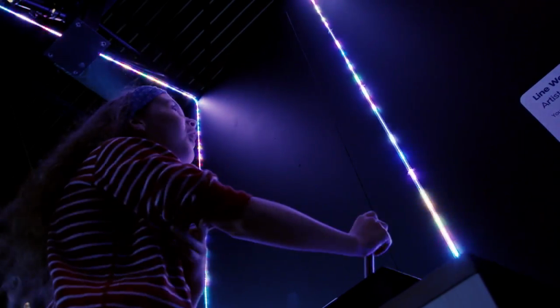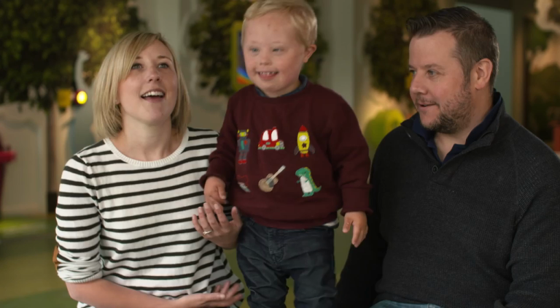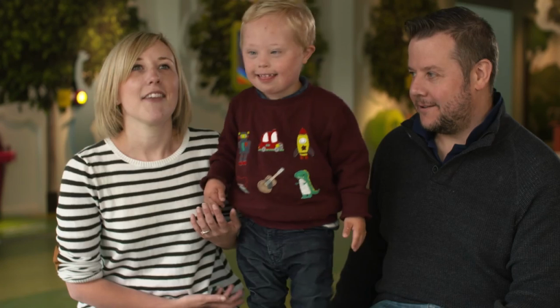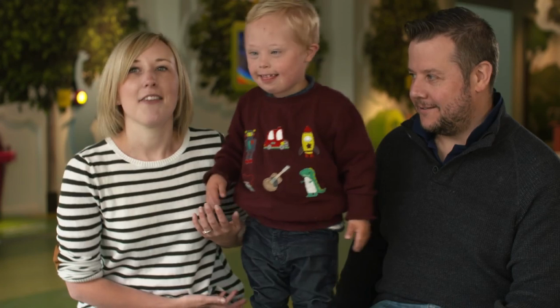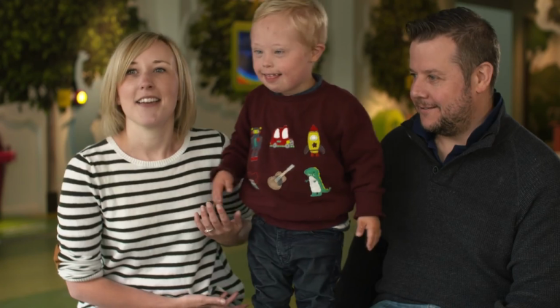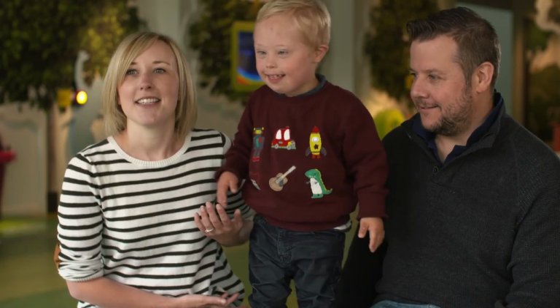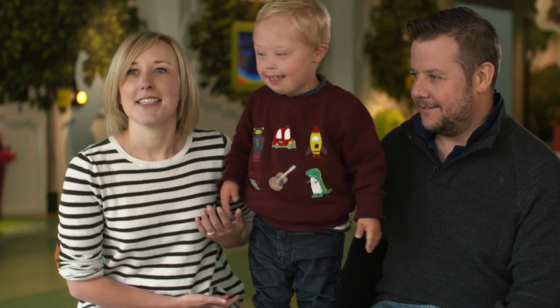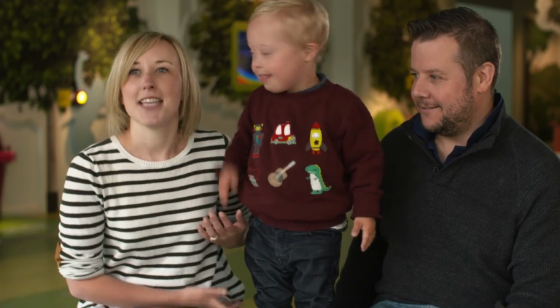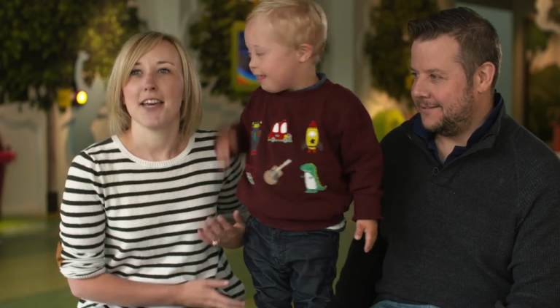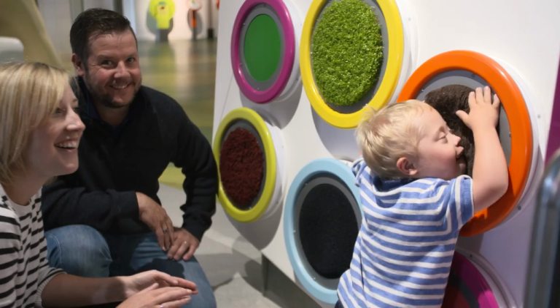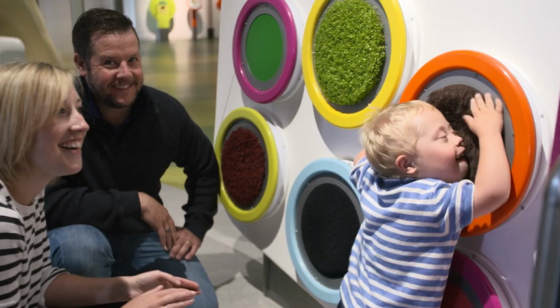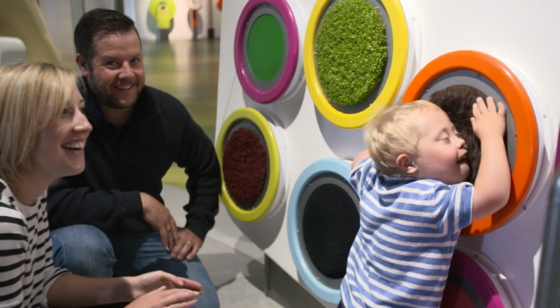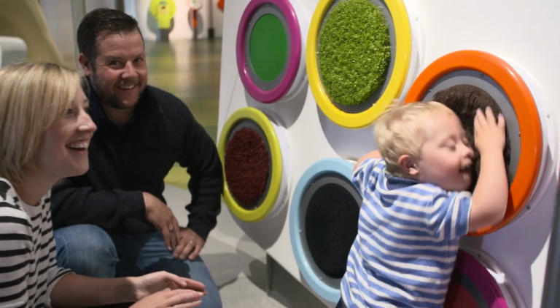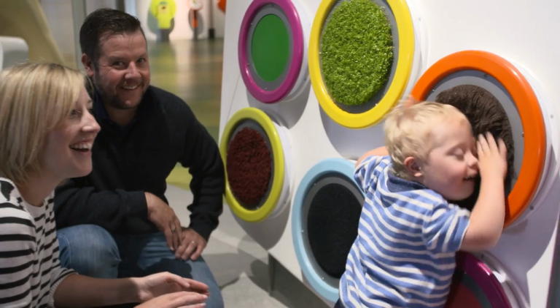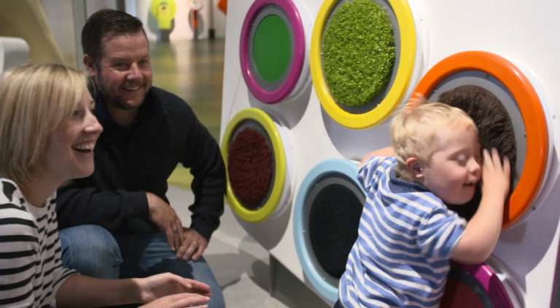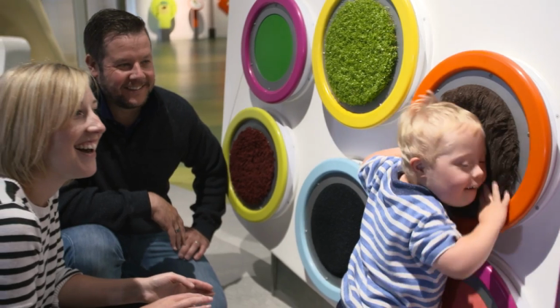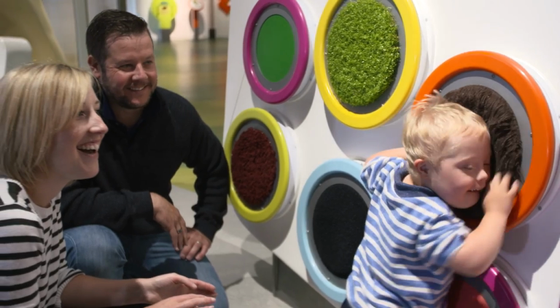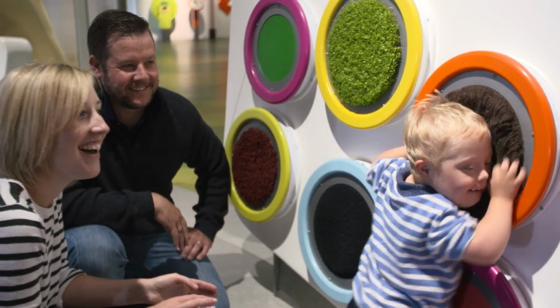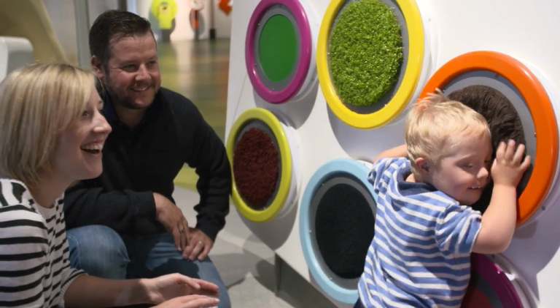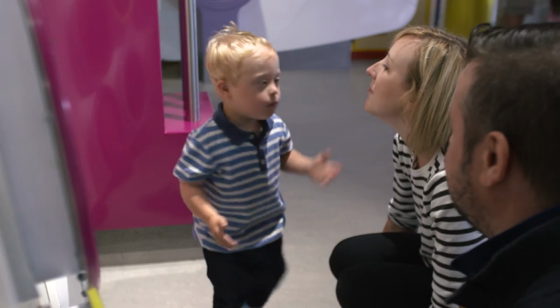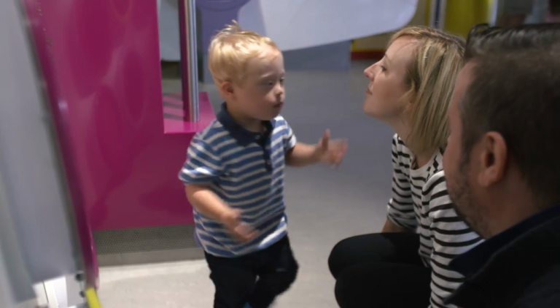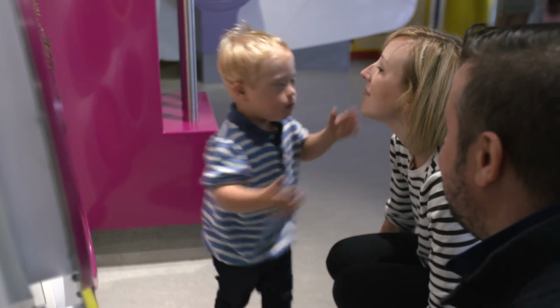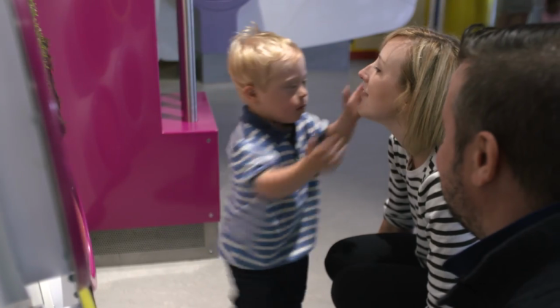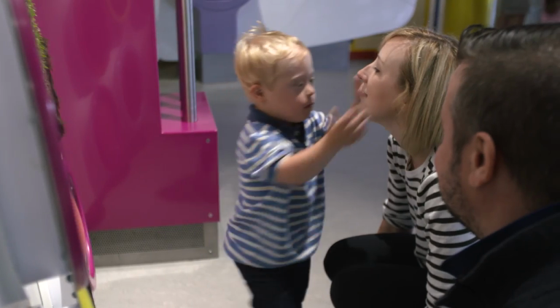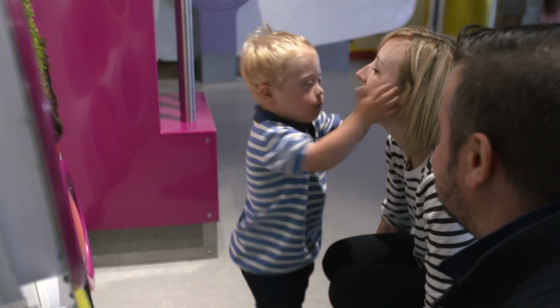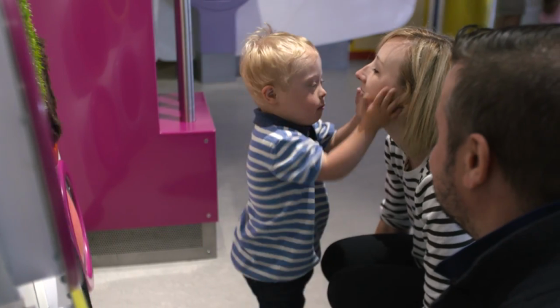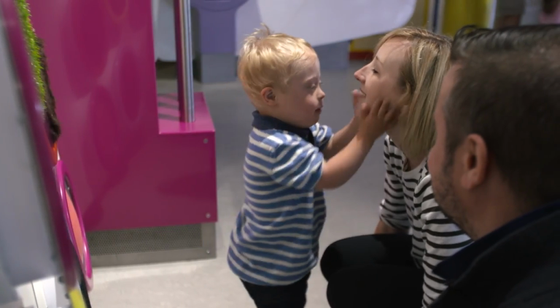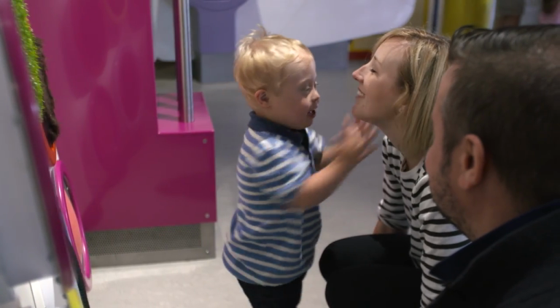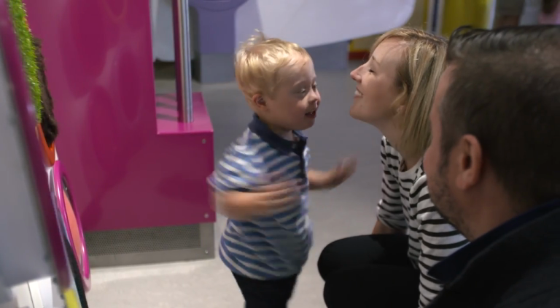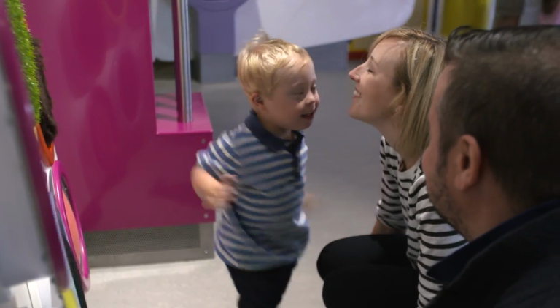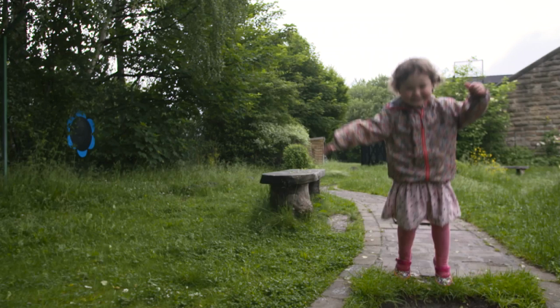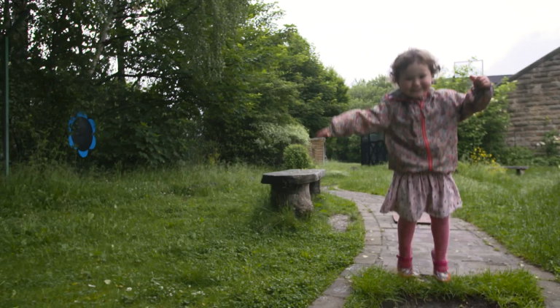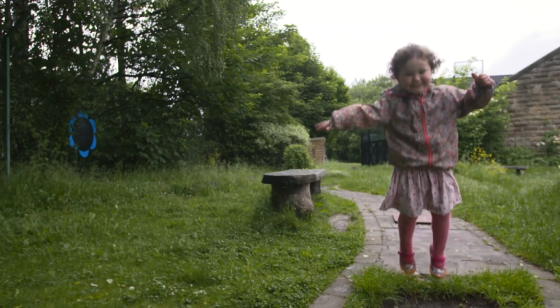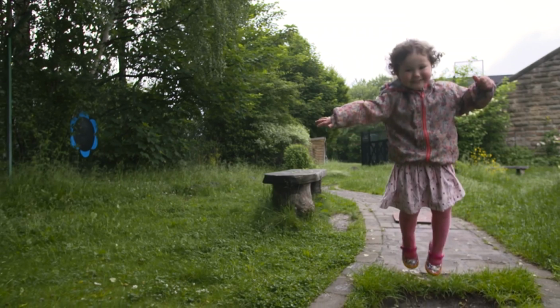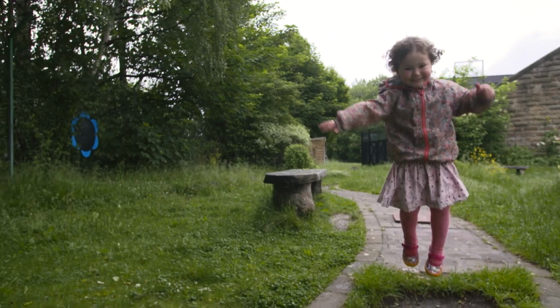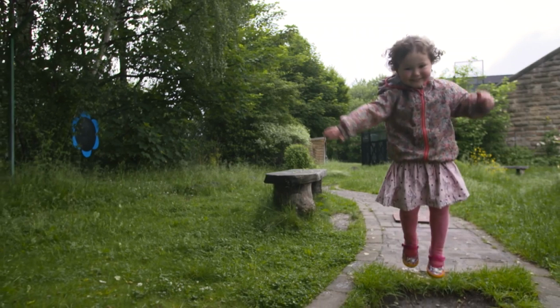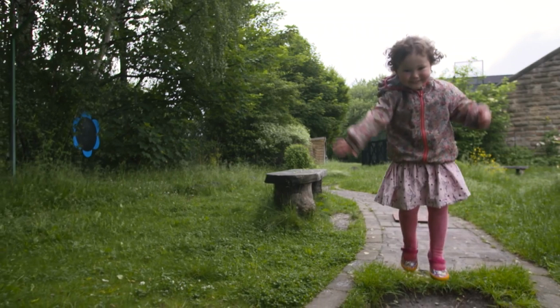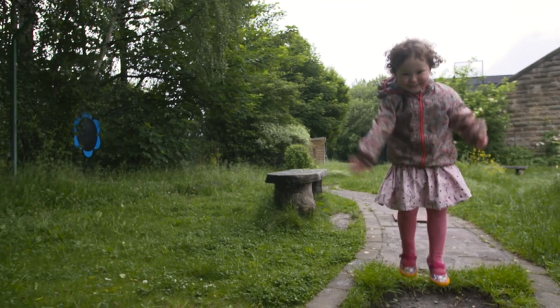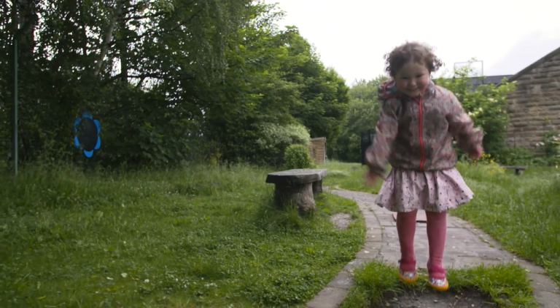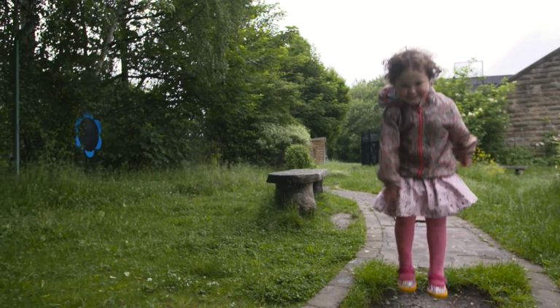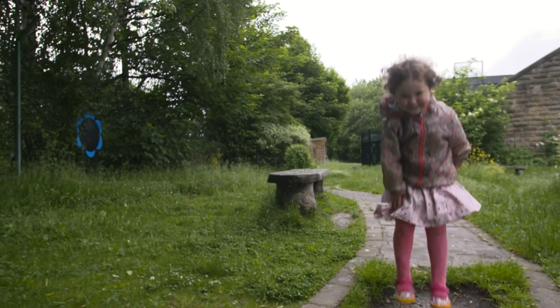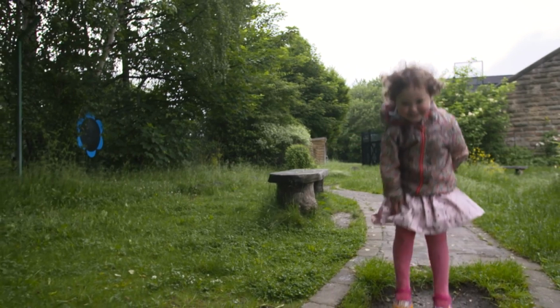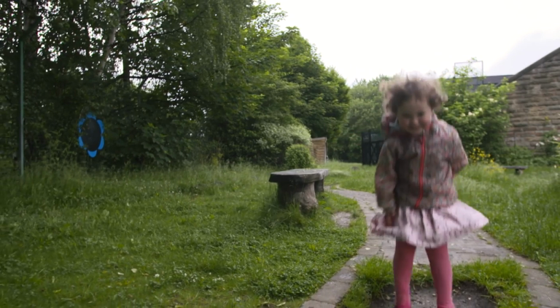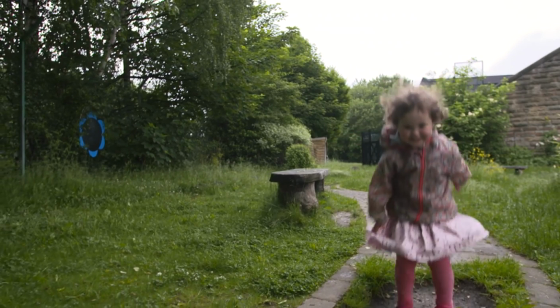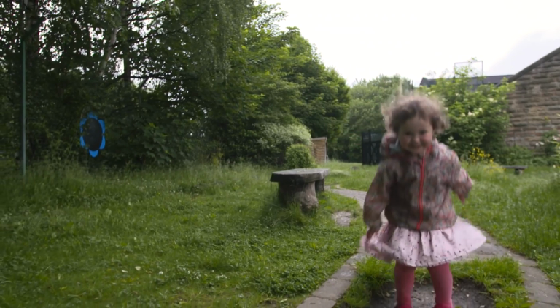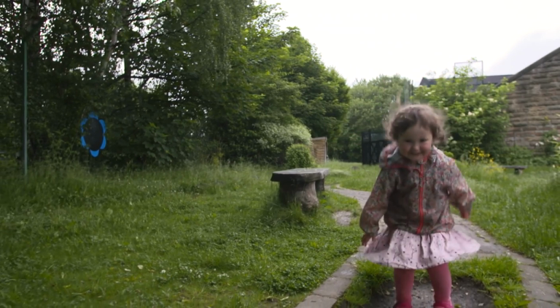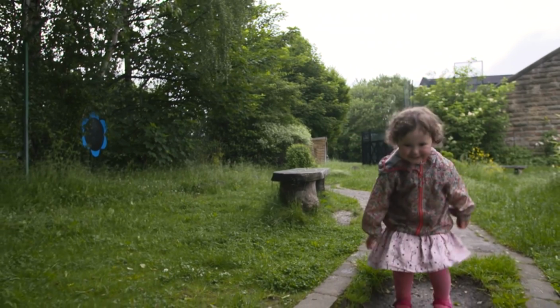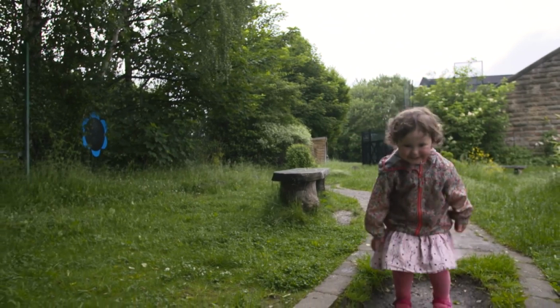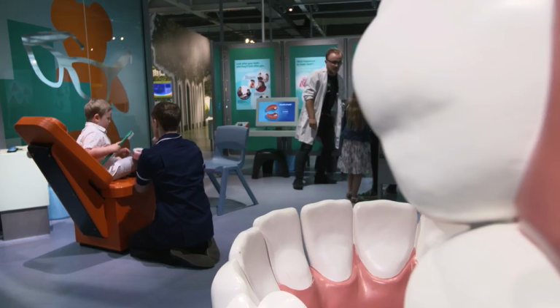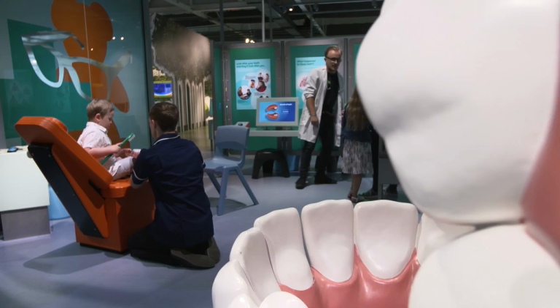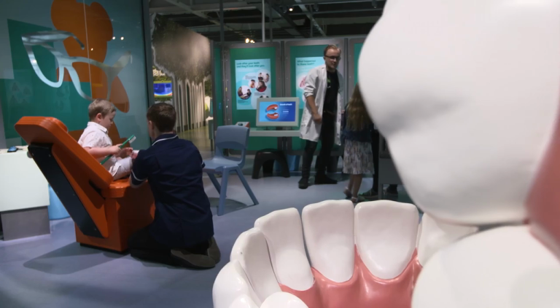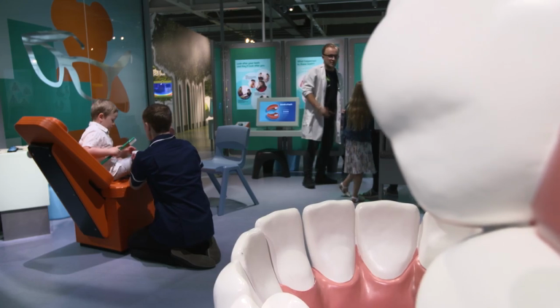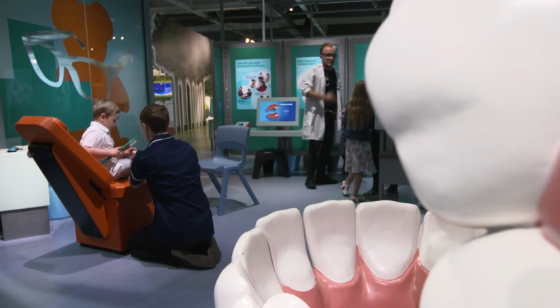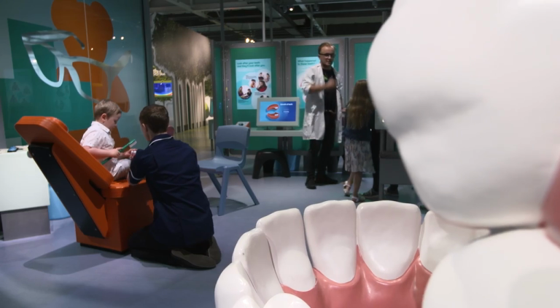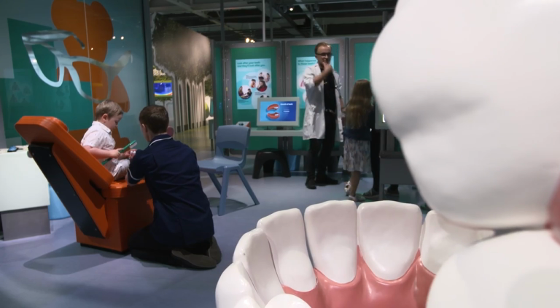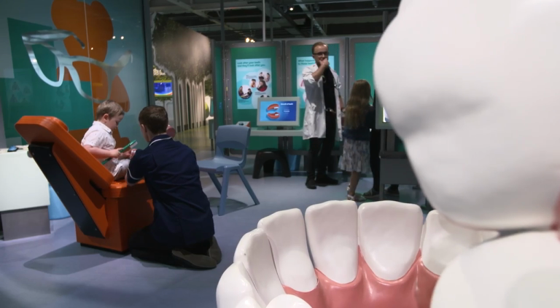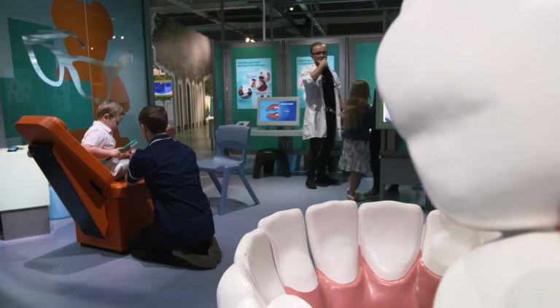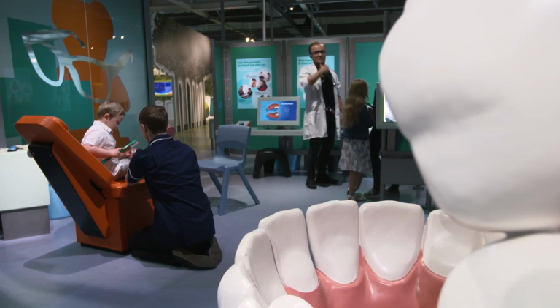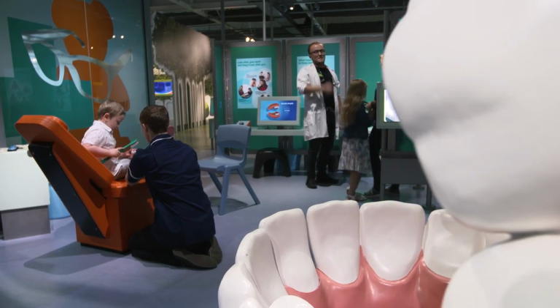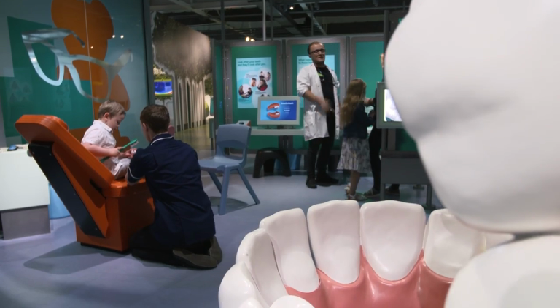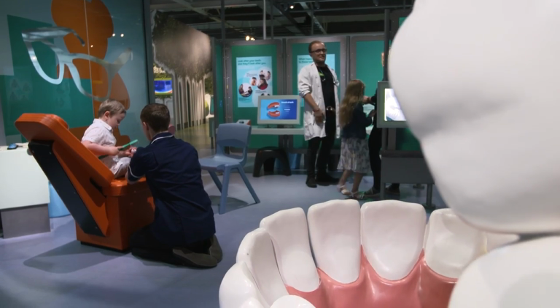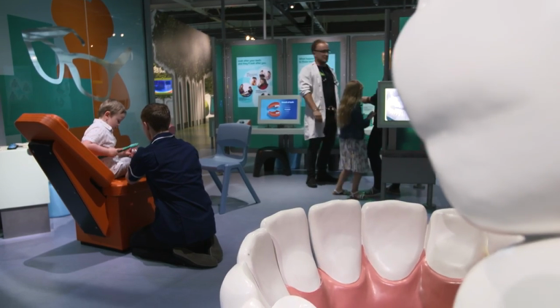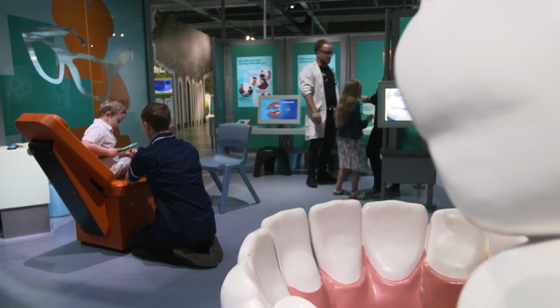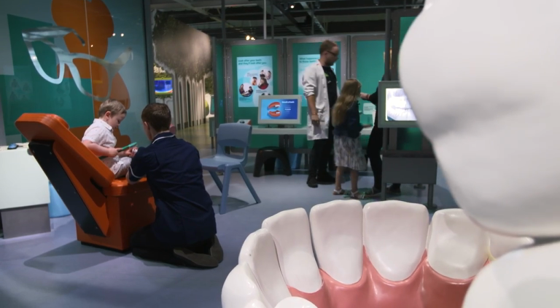I like the fact that it's a safe environment for Oscar to play. It's got everything that you need for your full day out, every age range.